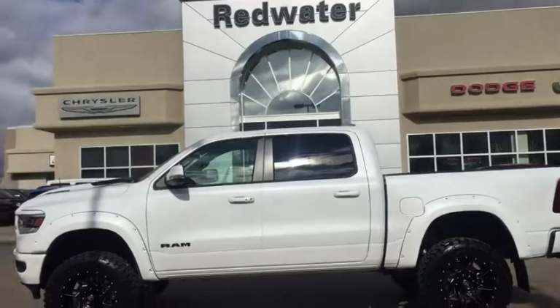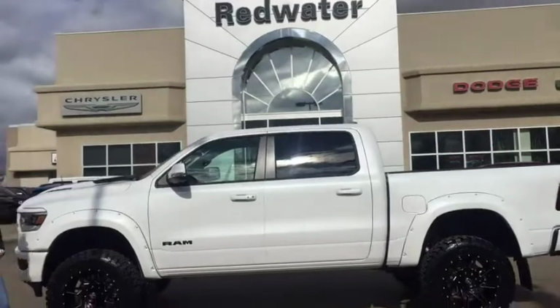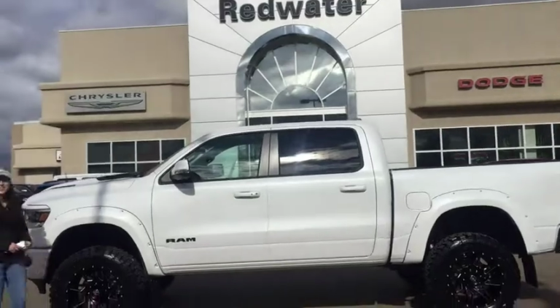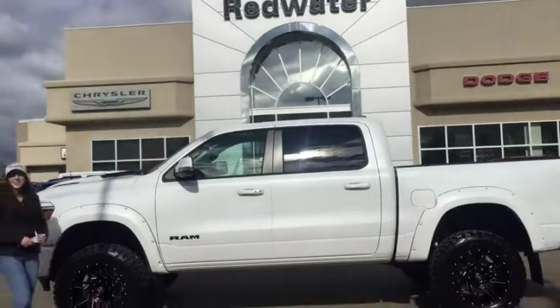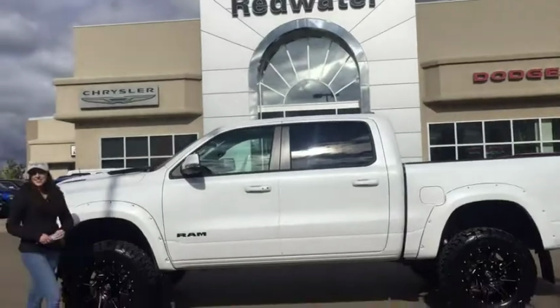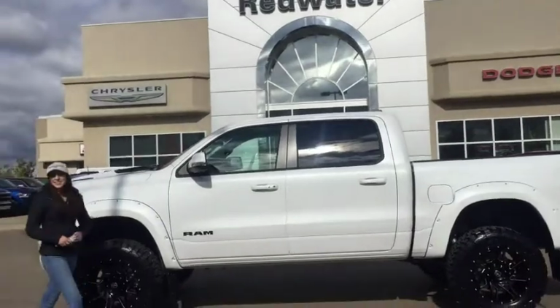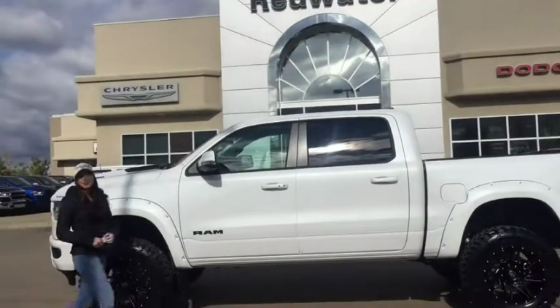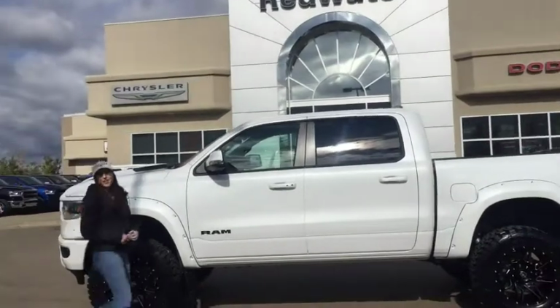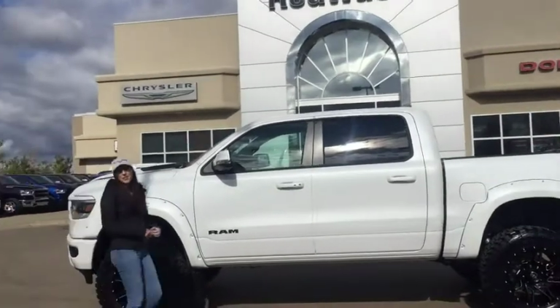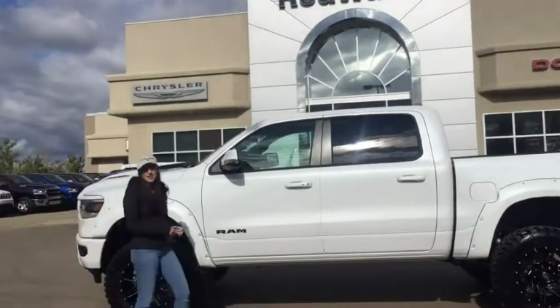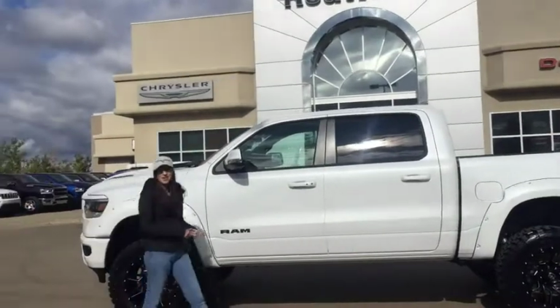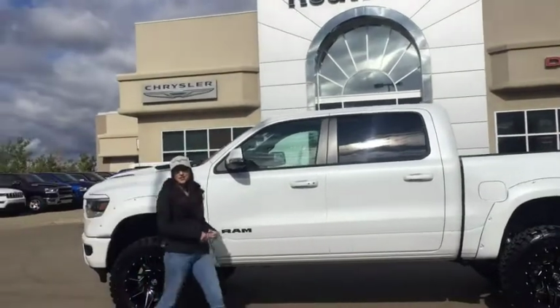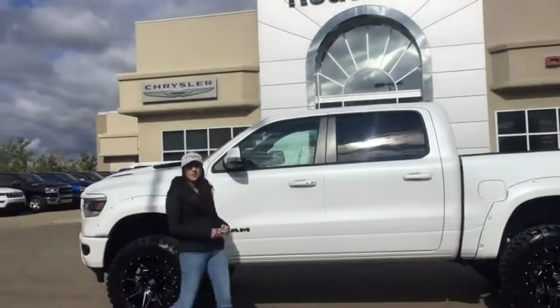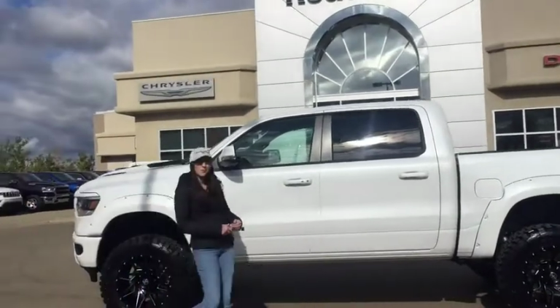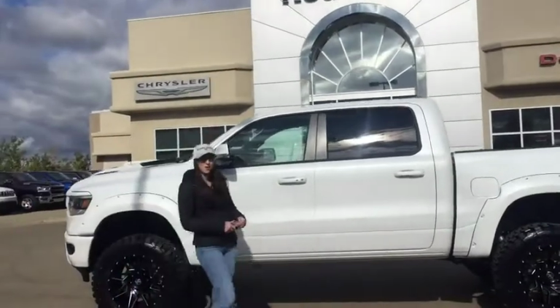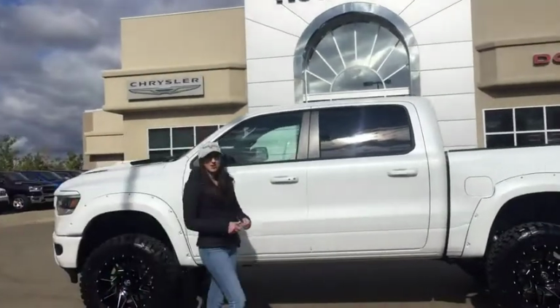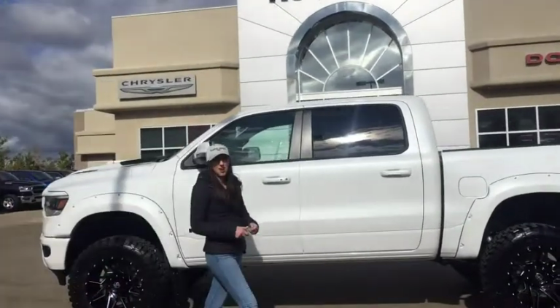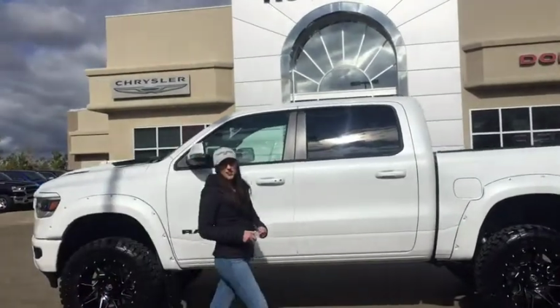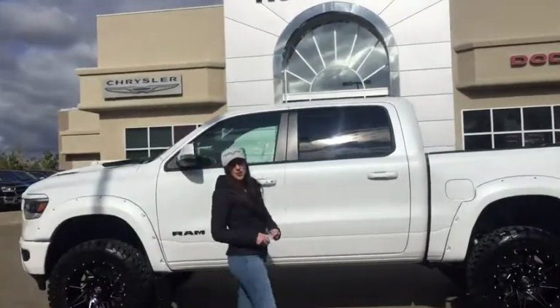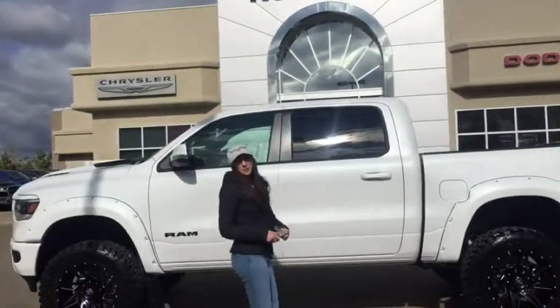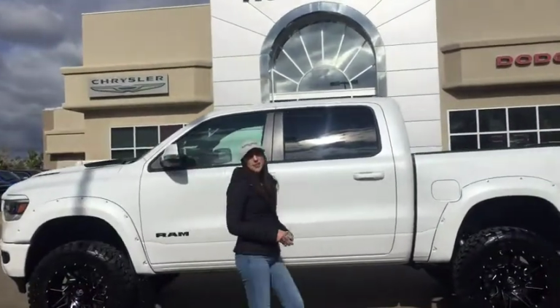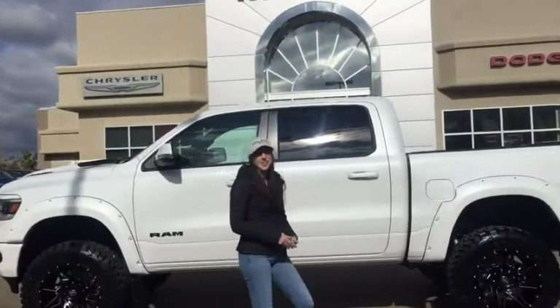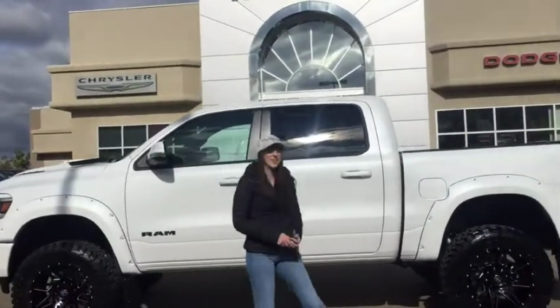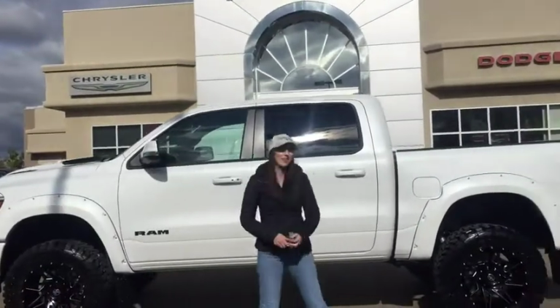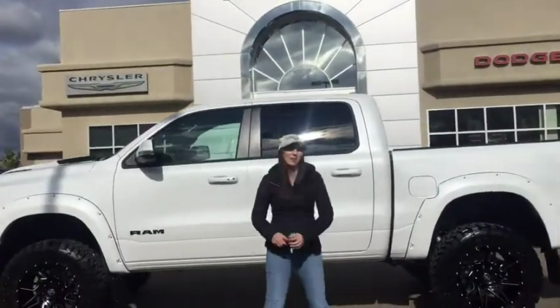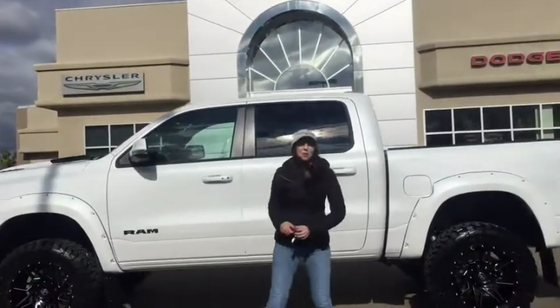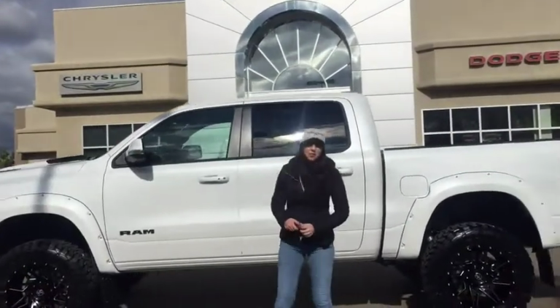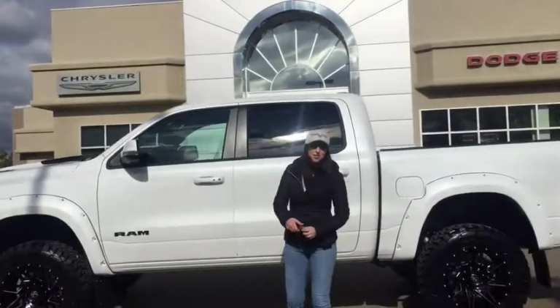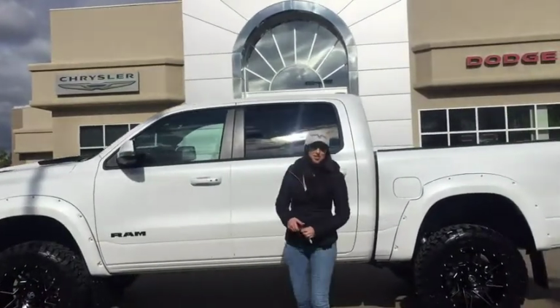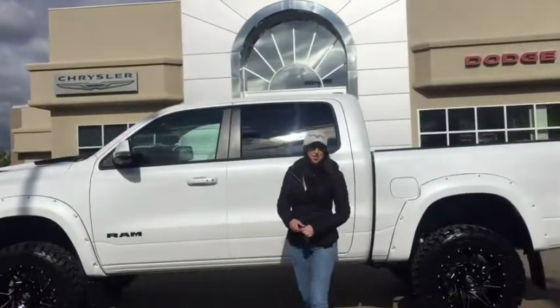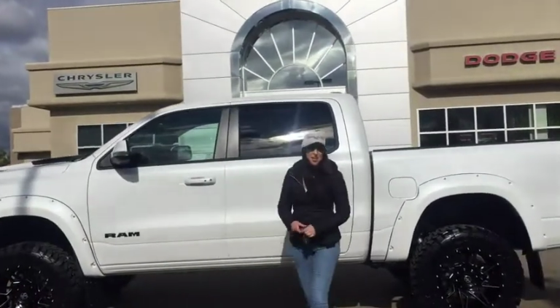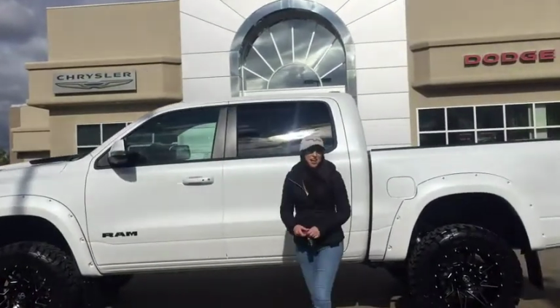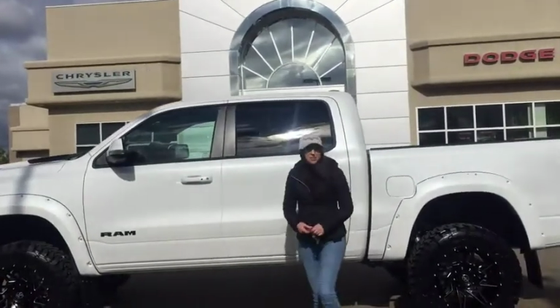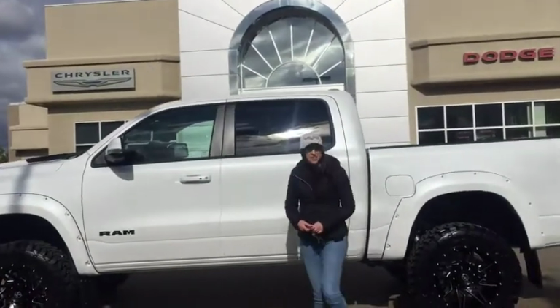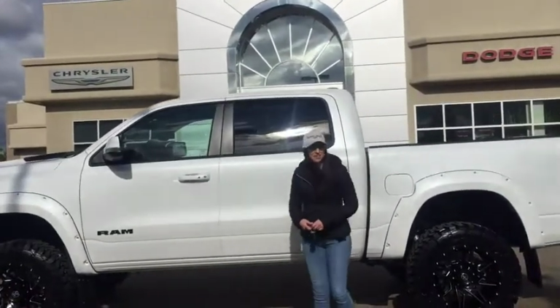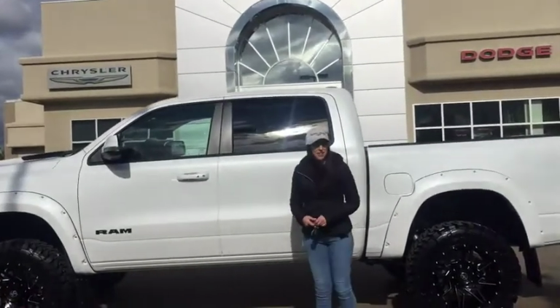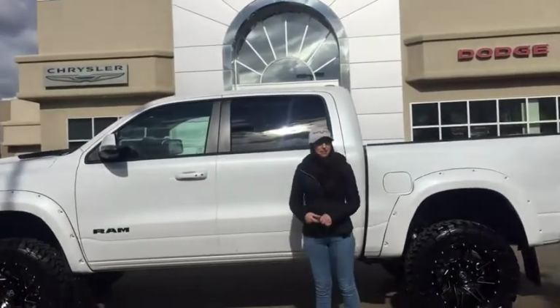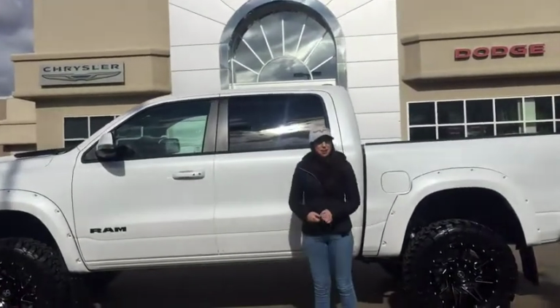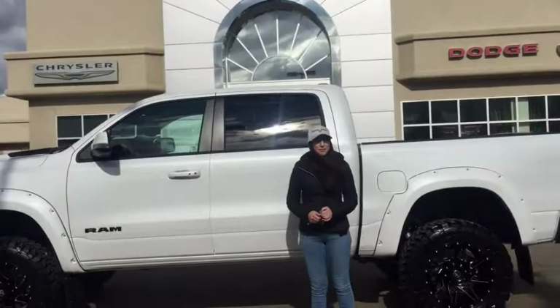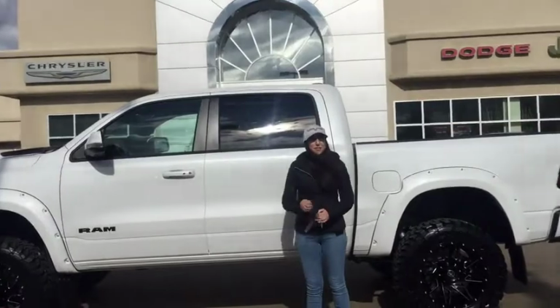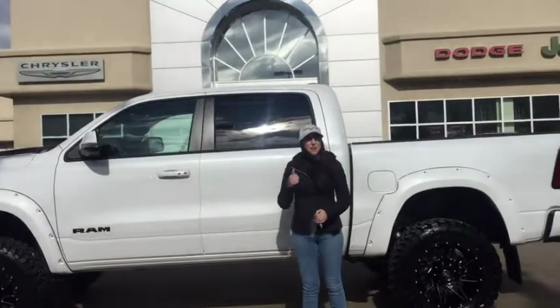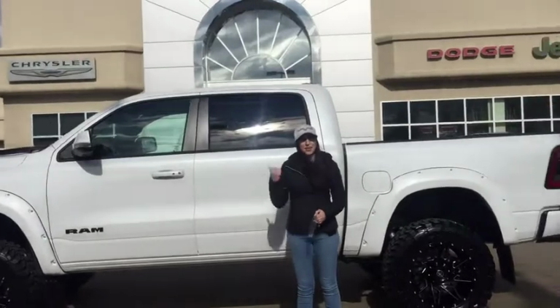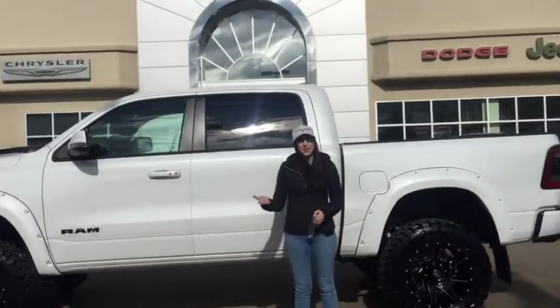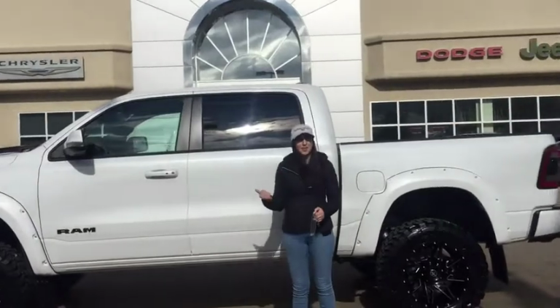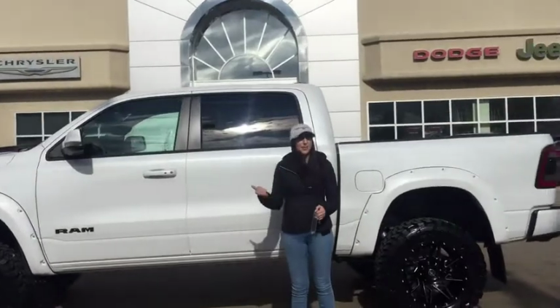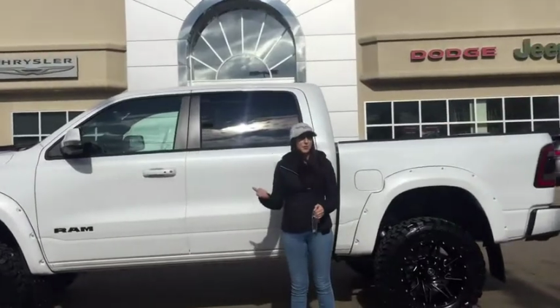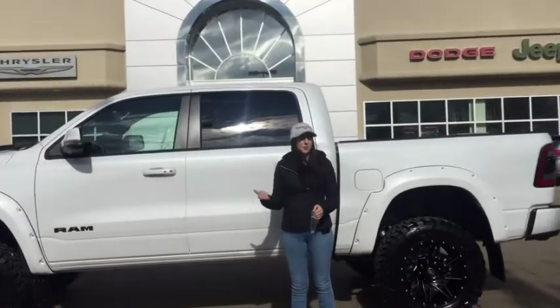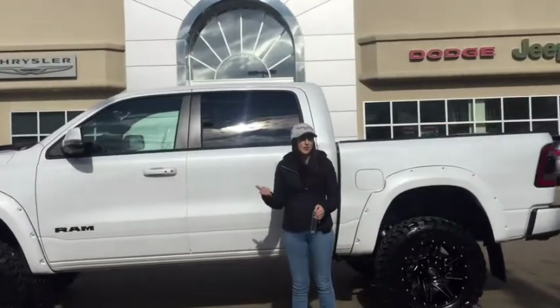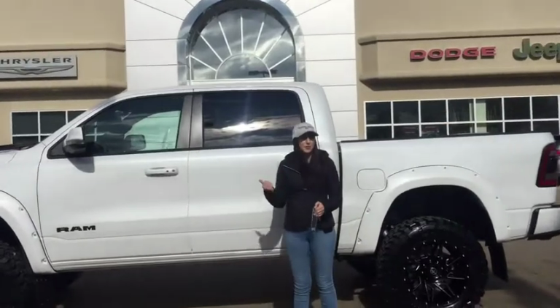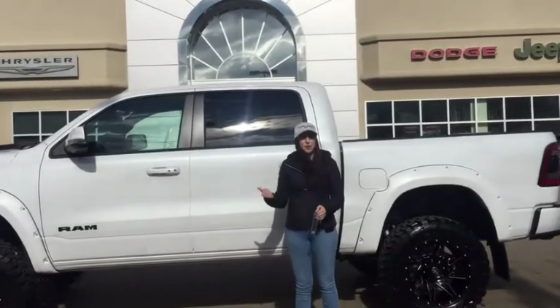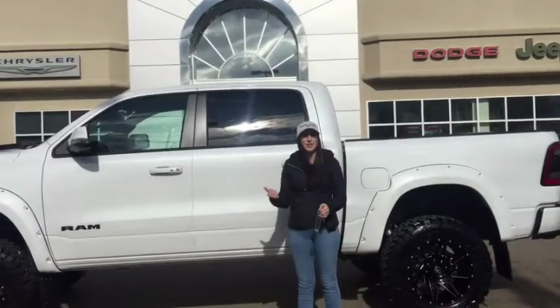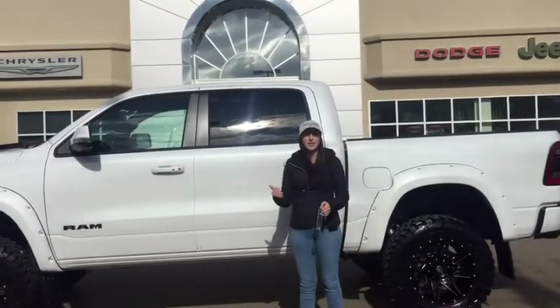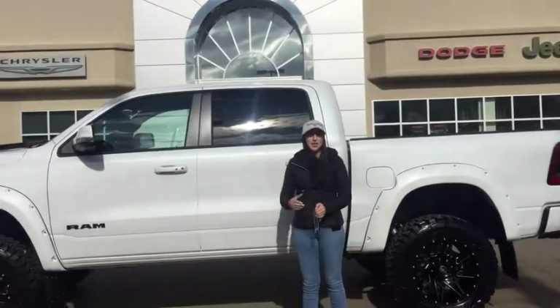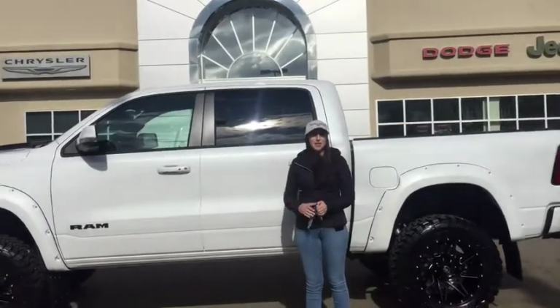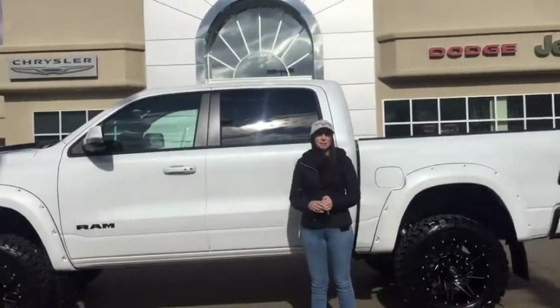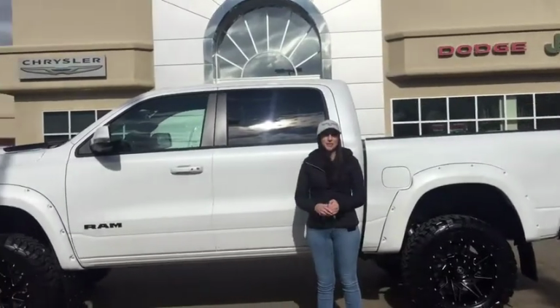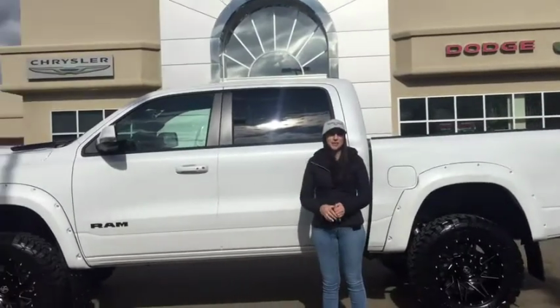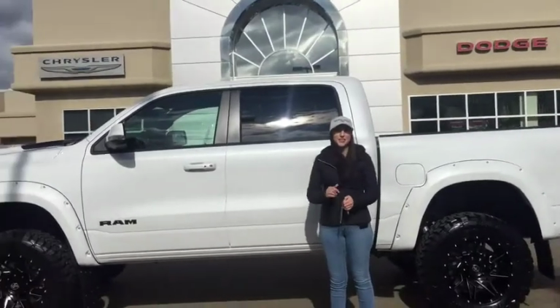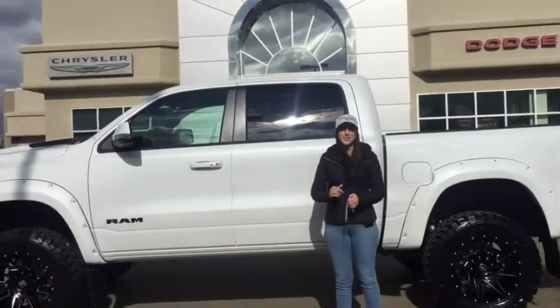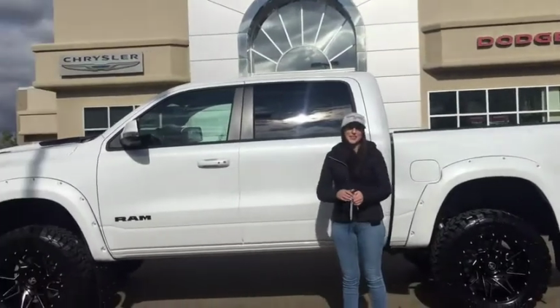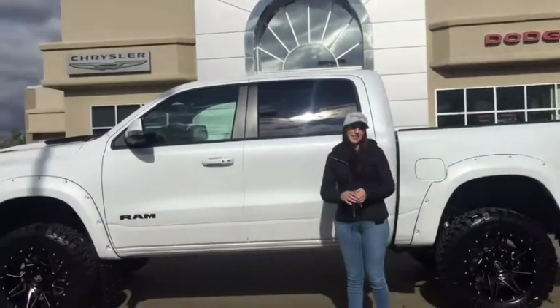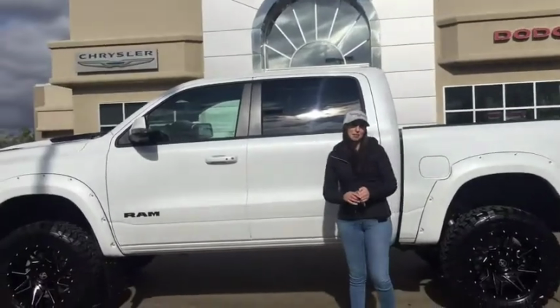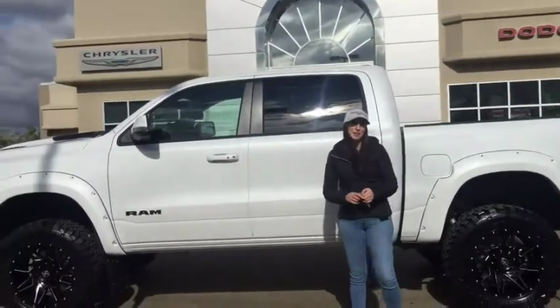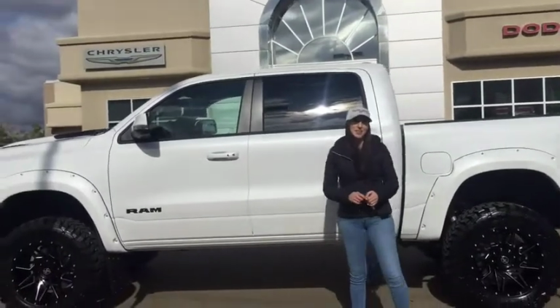Hey guys, it's Jill down at Redwater Dodge, home of the $10 oil change and rig ready ramp. I got another 2020 just built, so let's take a peek.